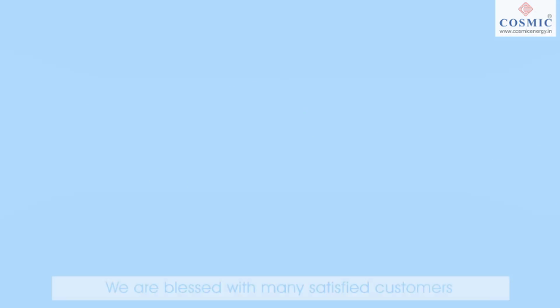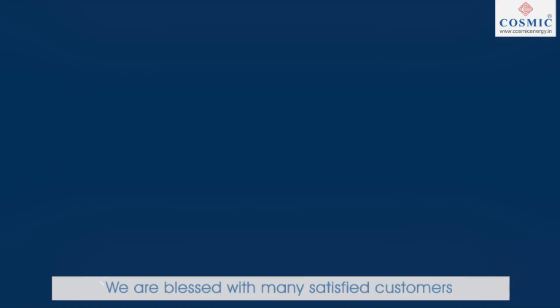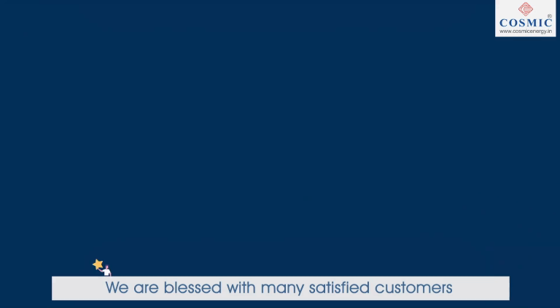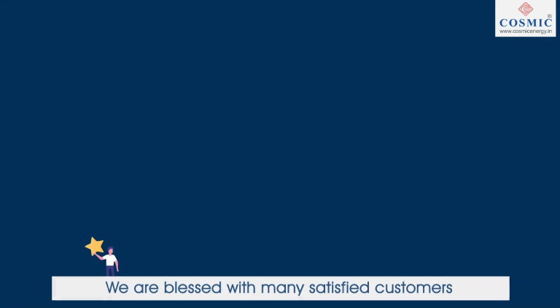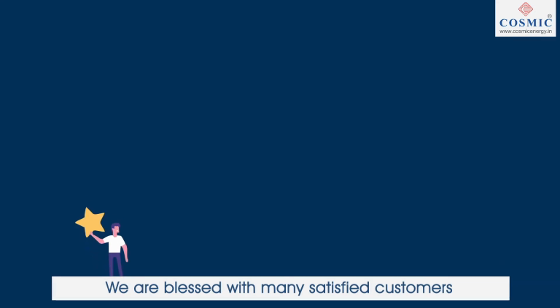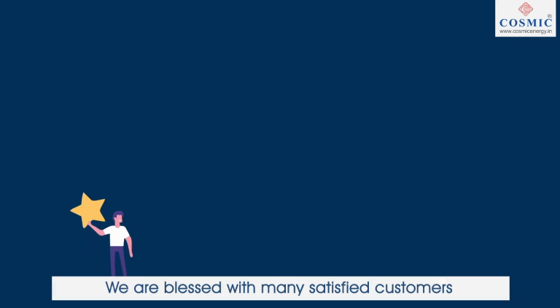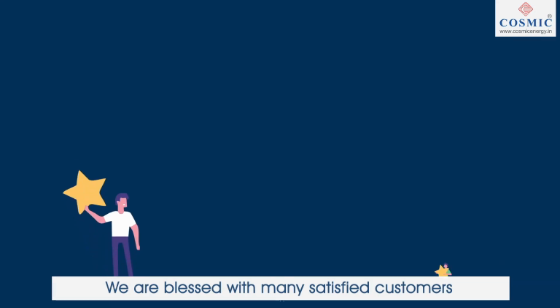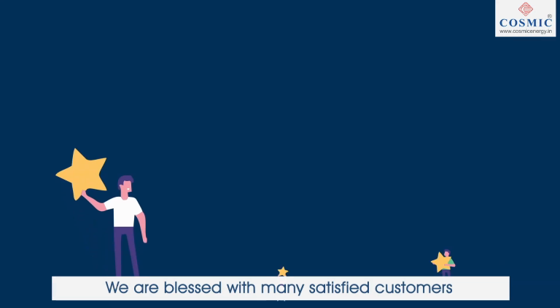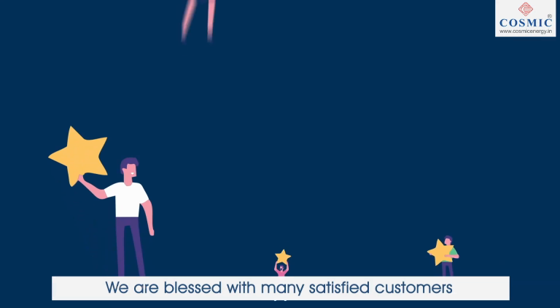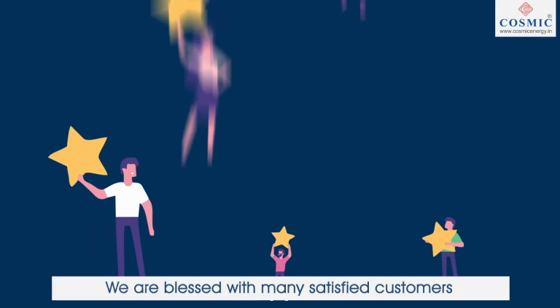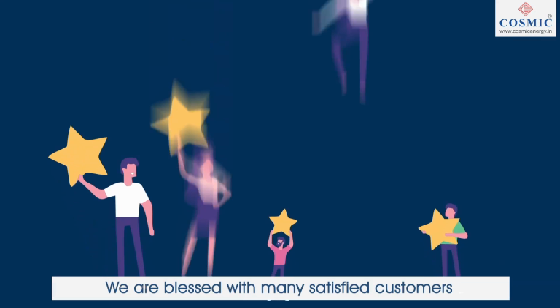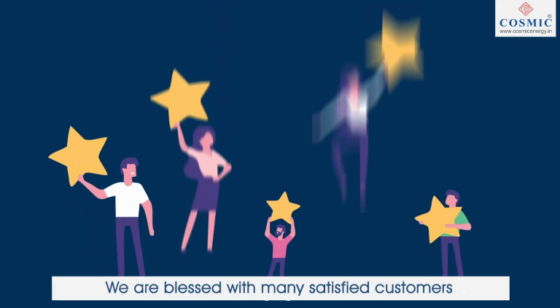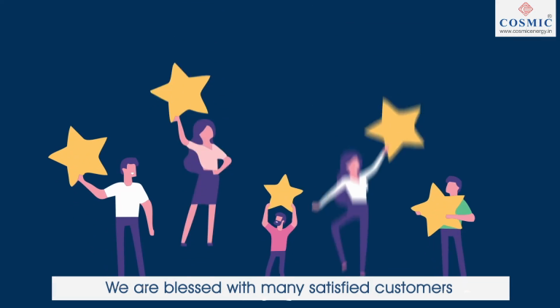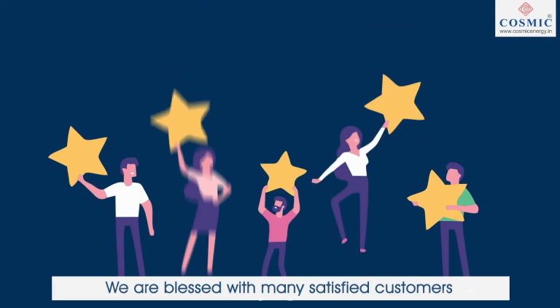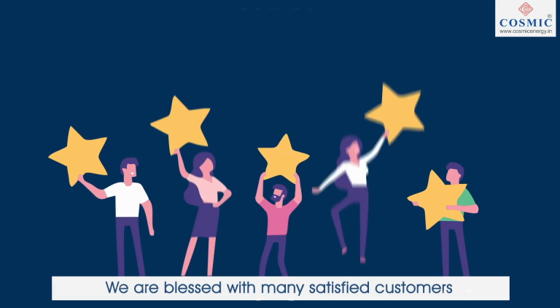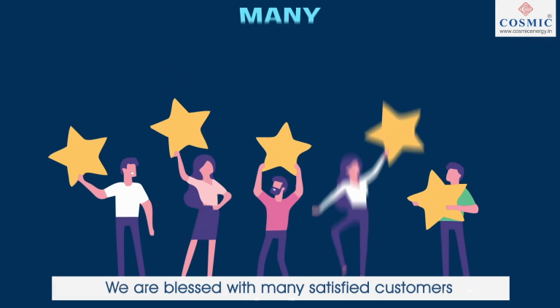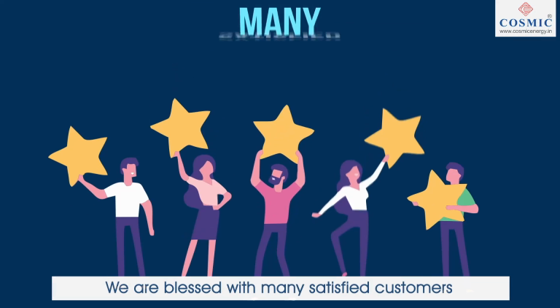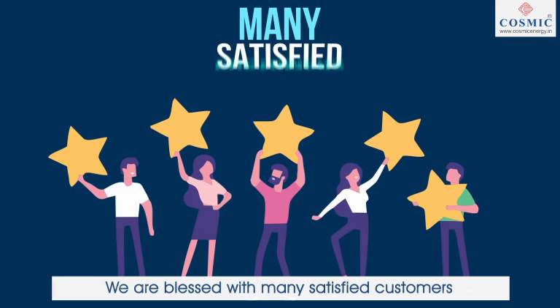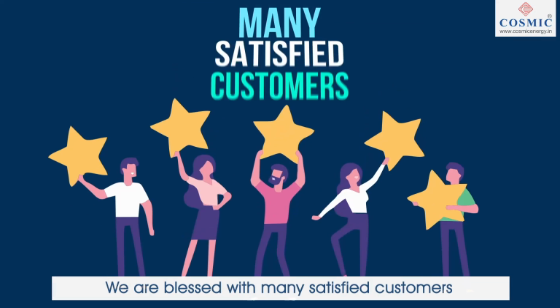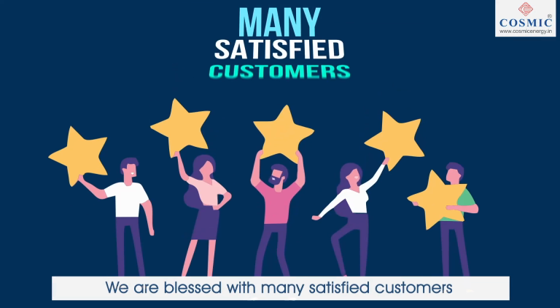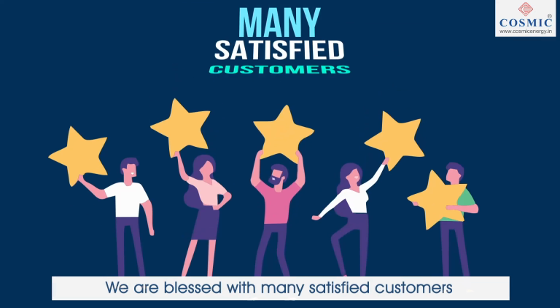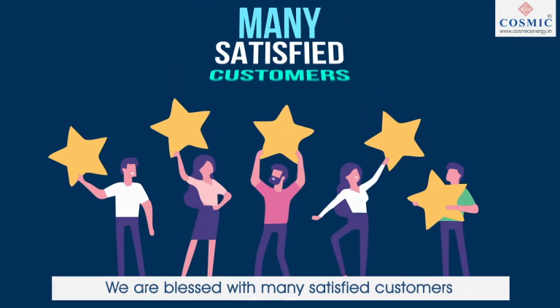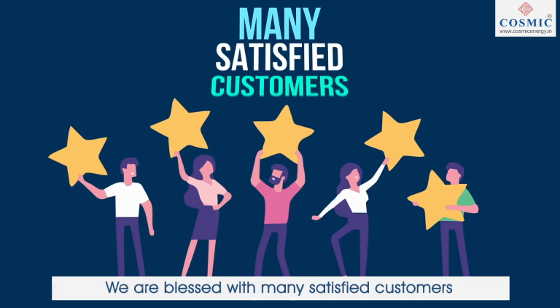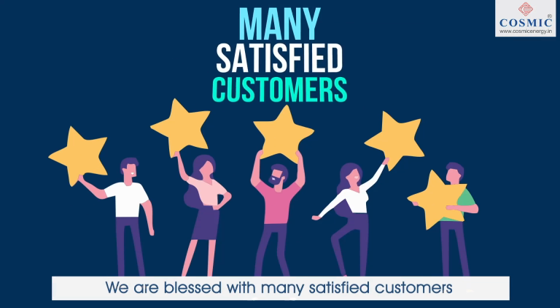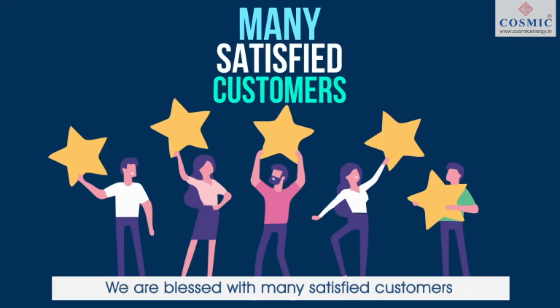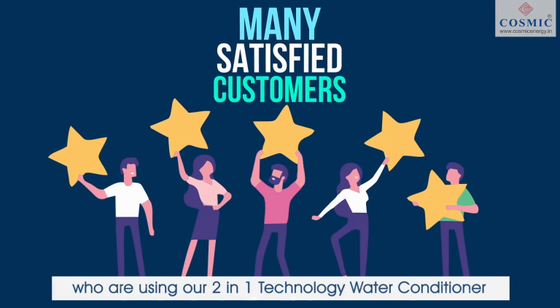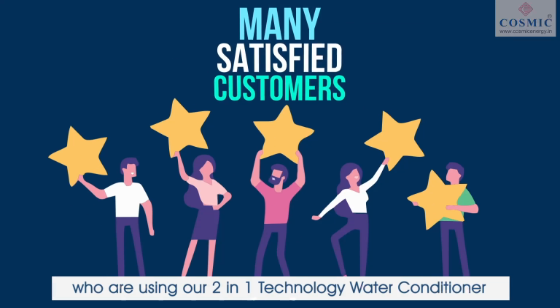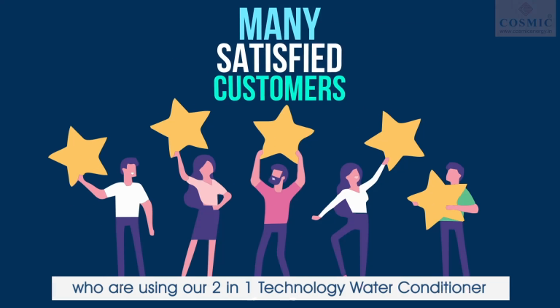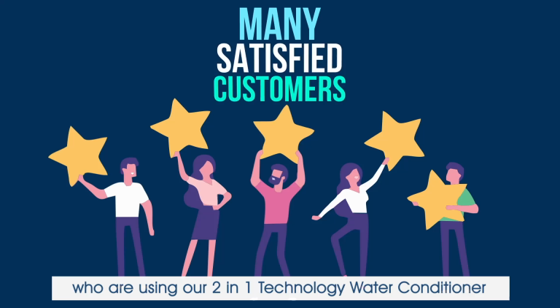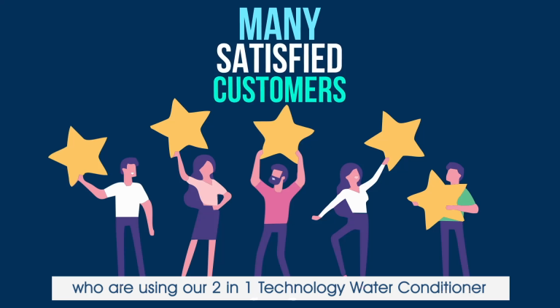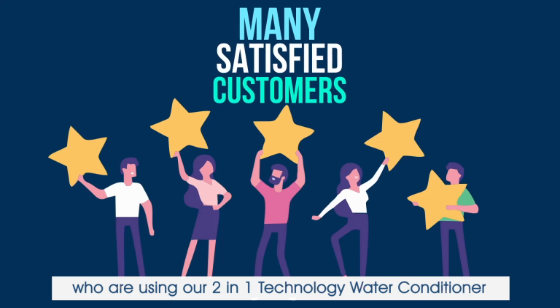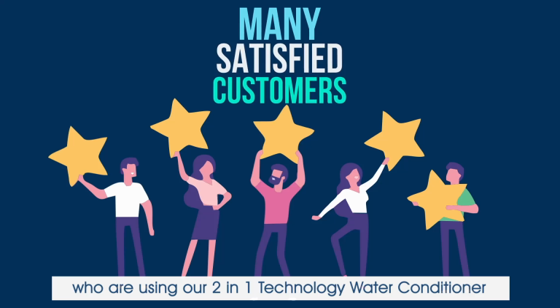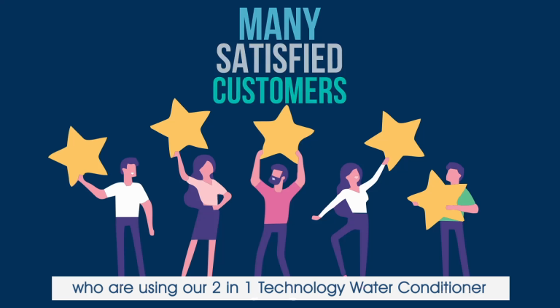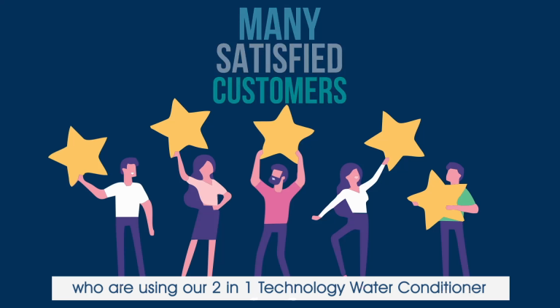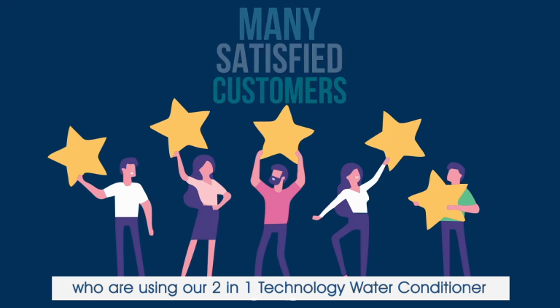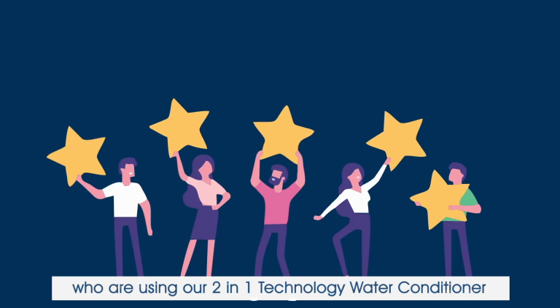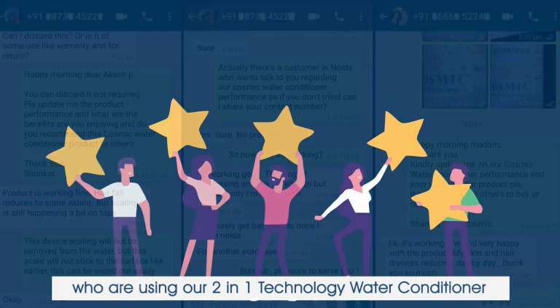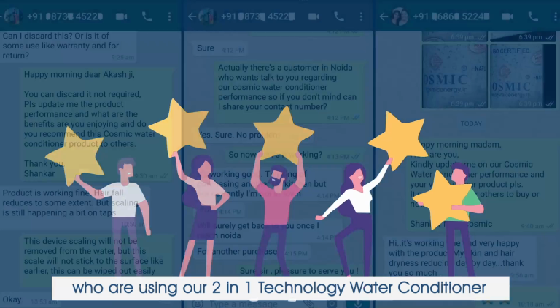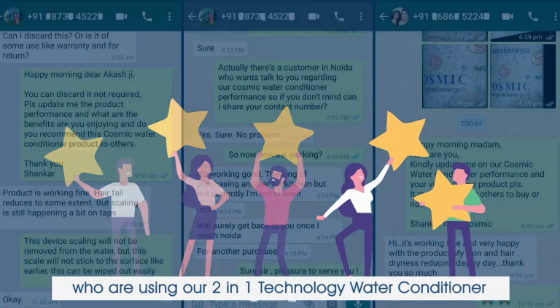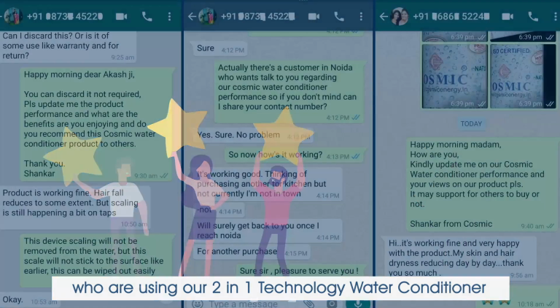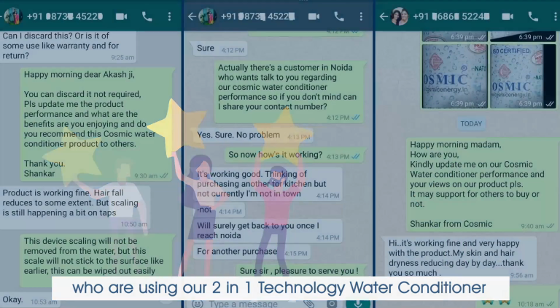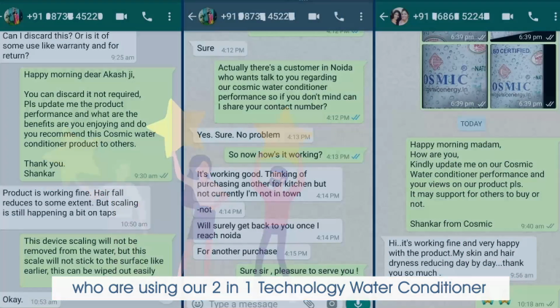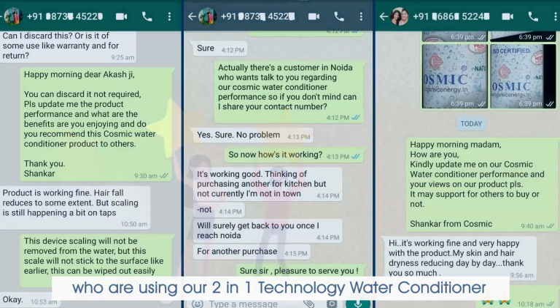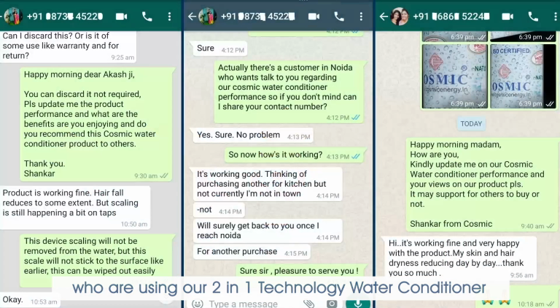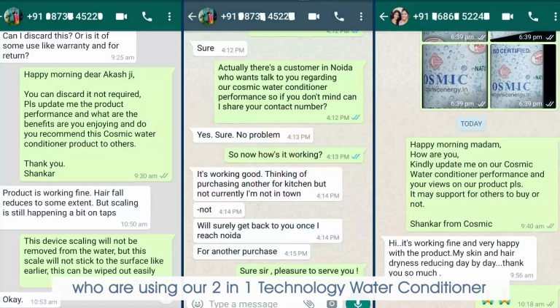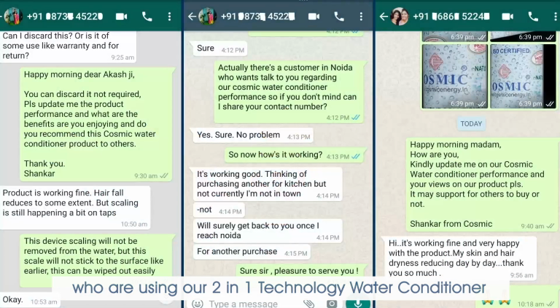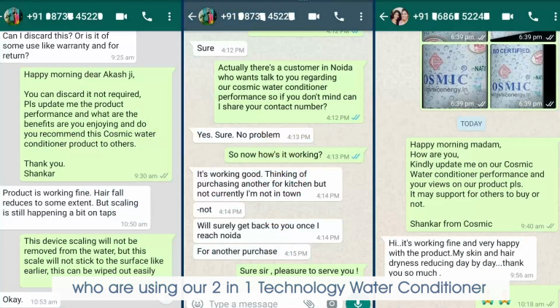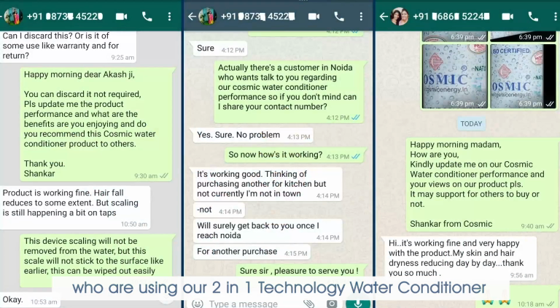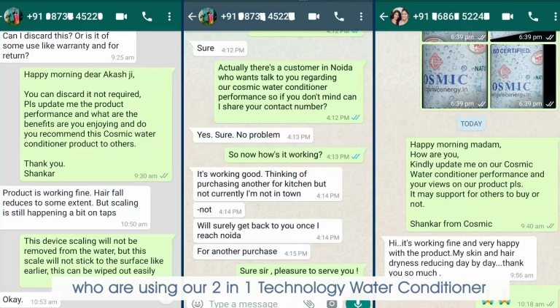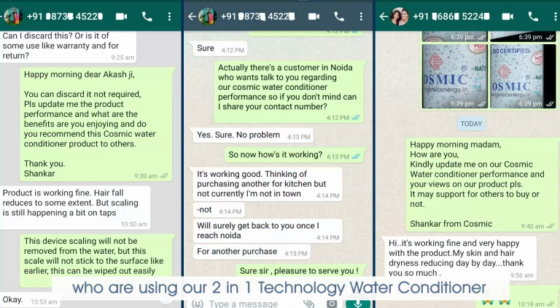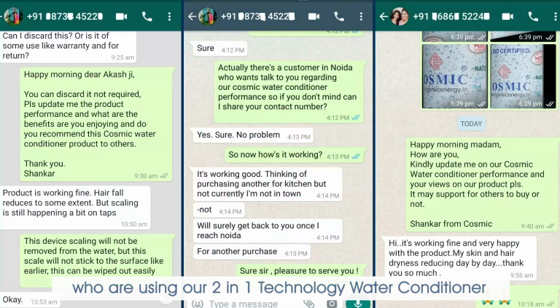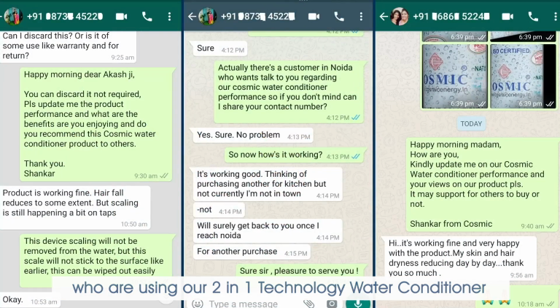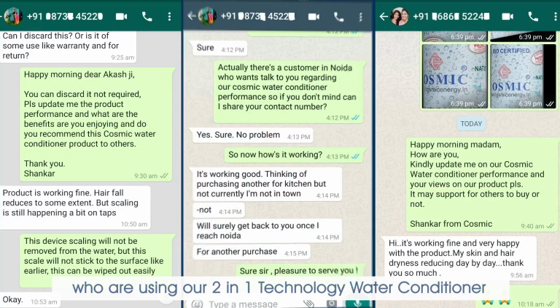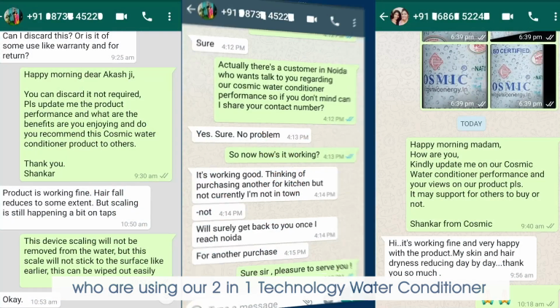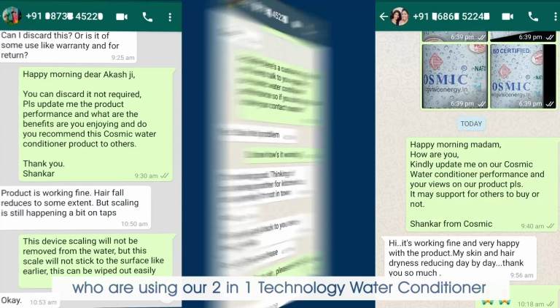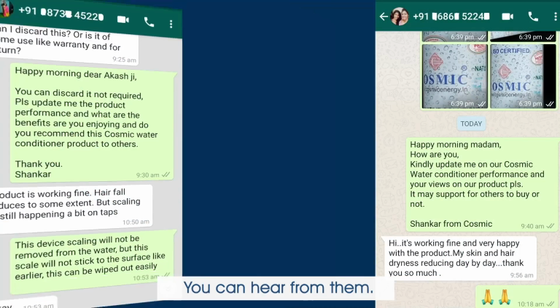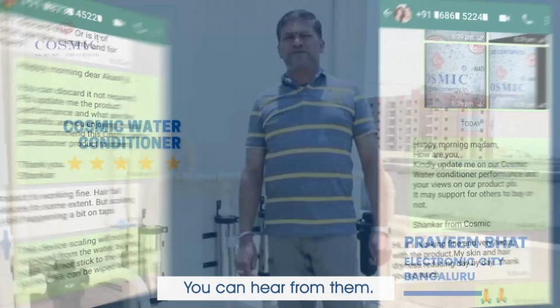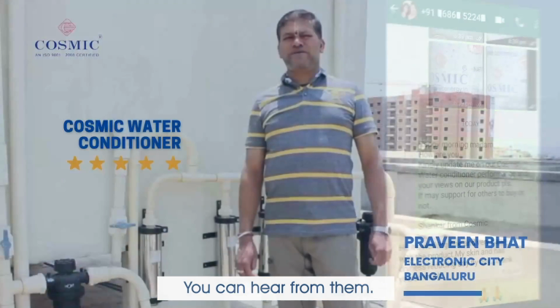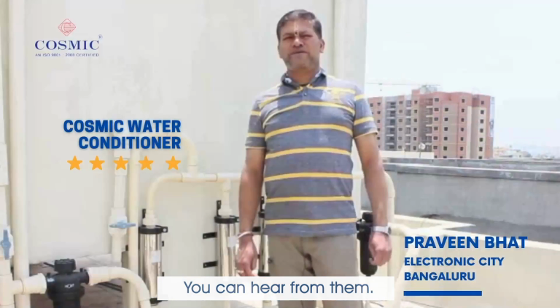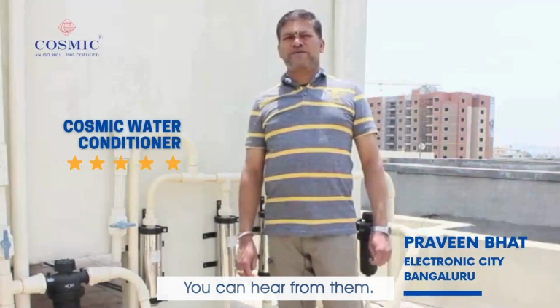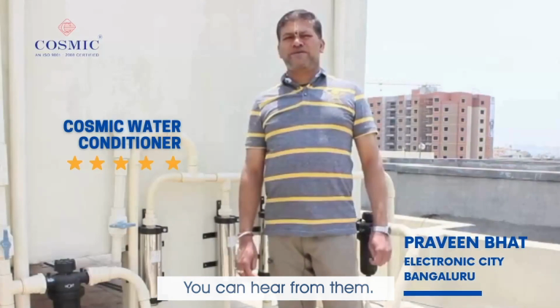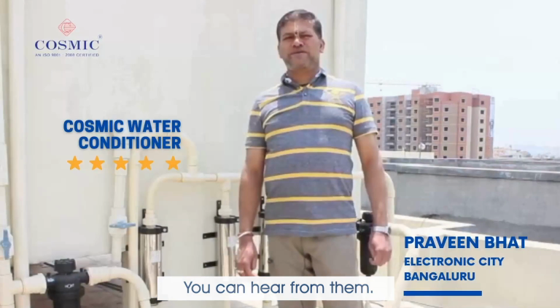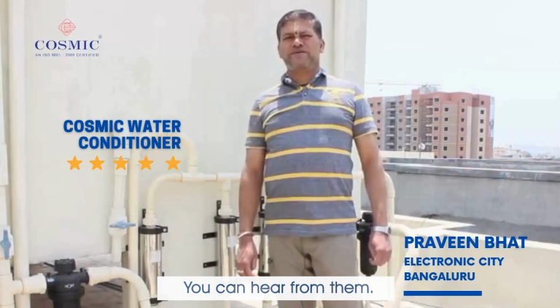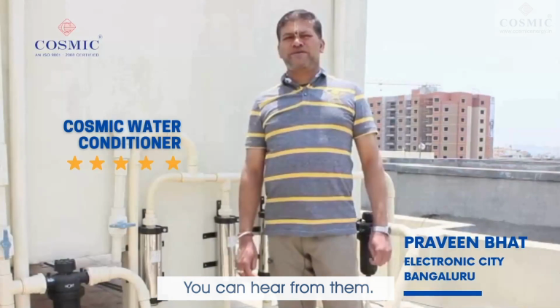We are blessed with many satisfied customers who are using our 2-in-1 technology water conditioner. You can hear from them.